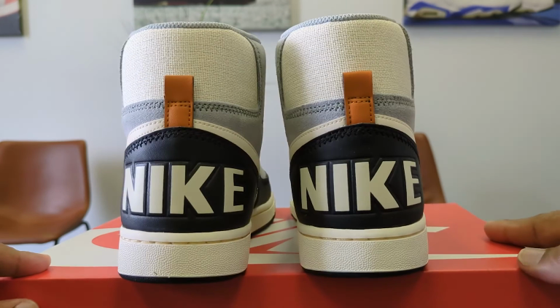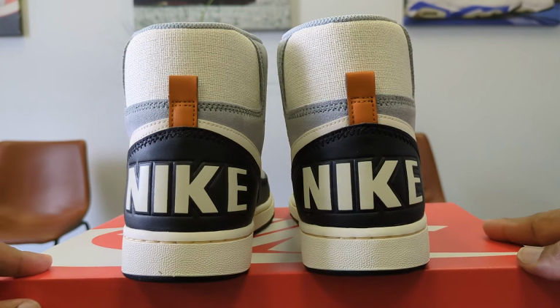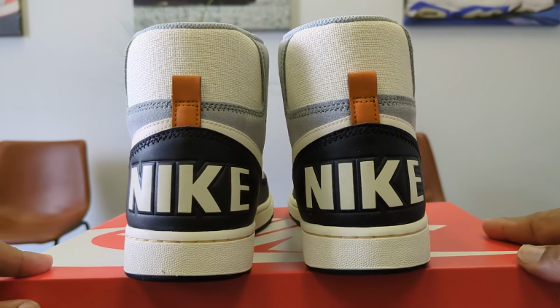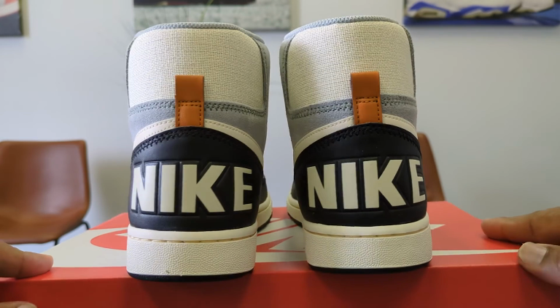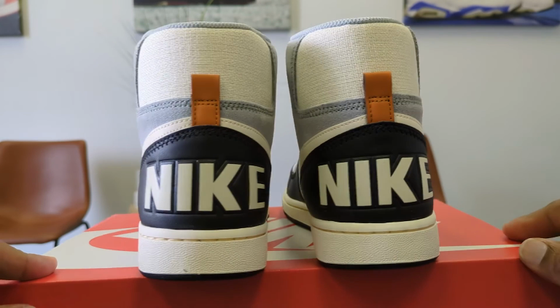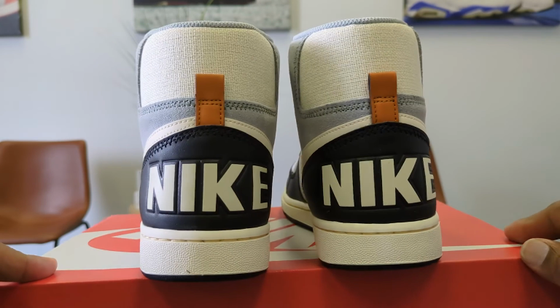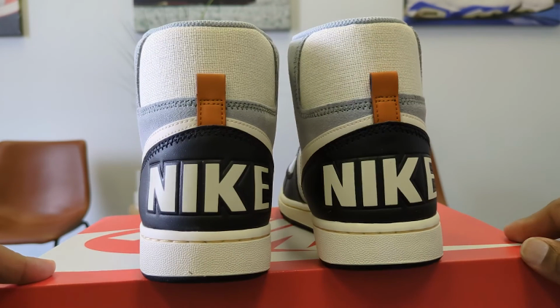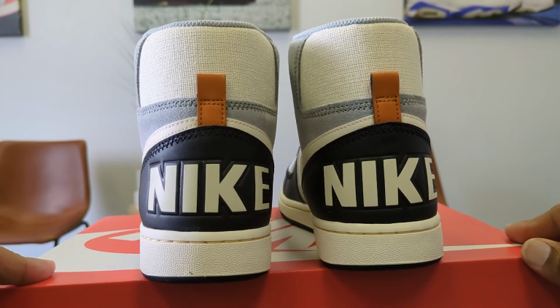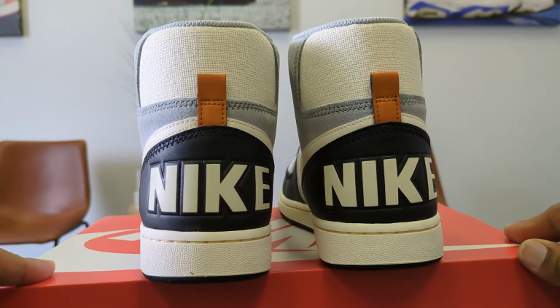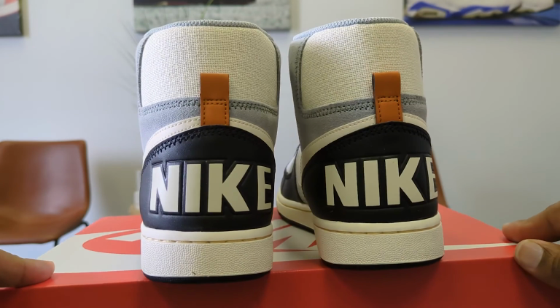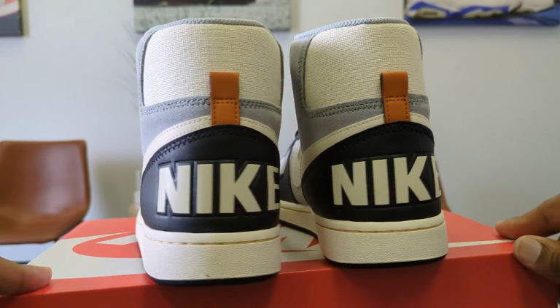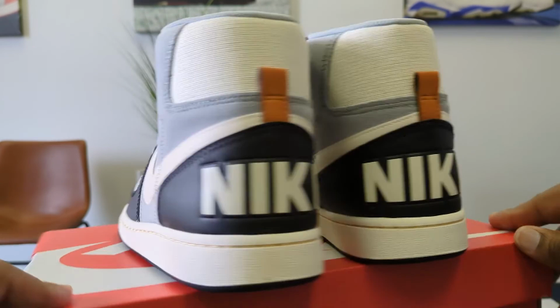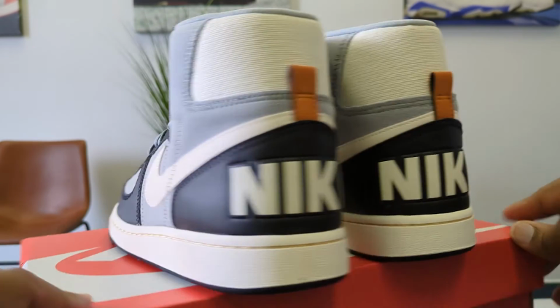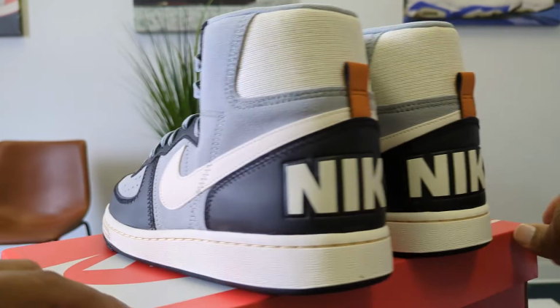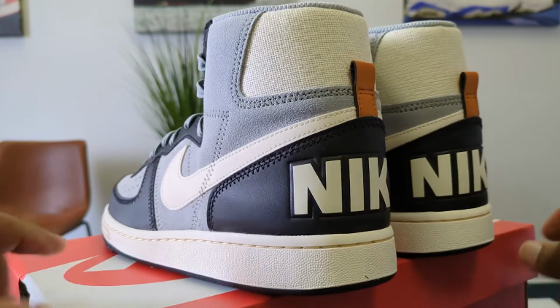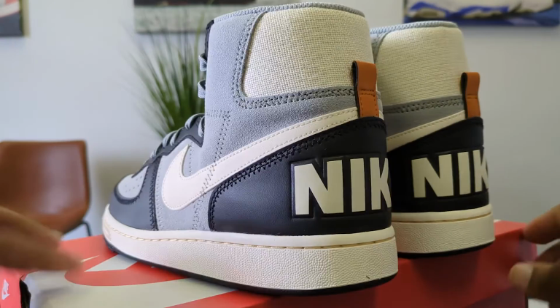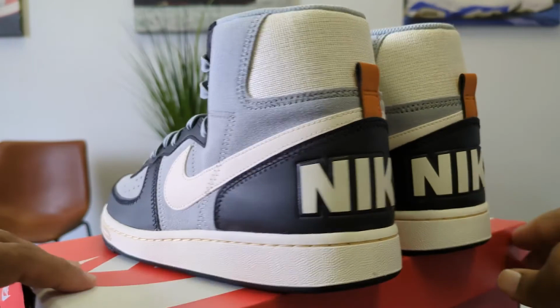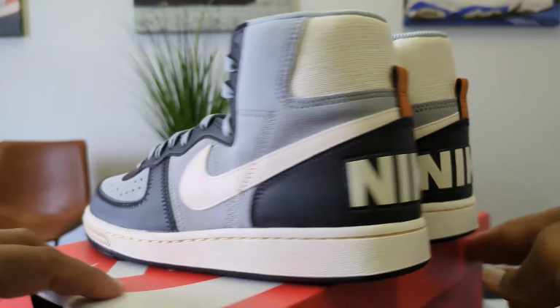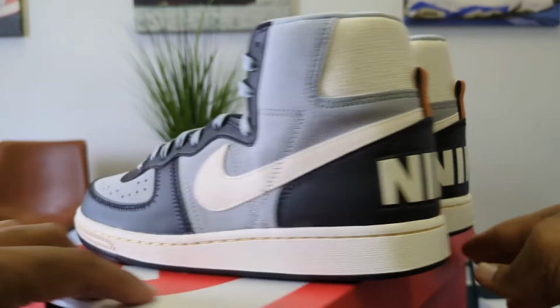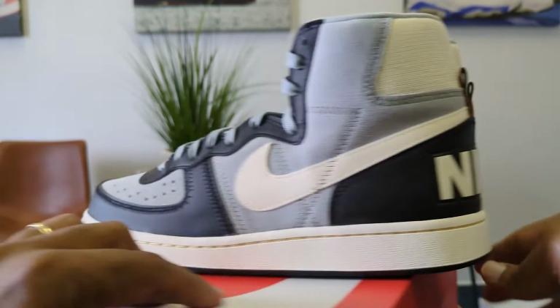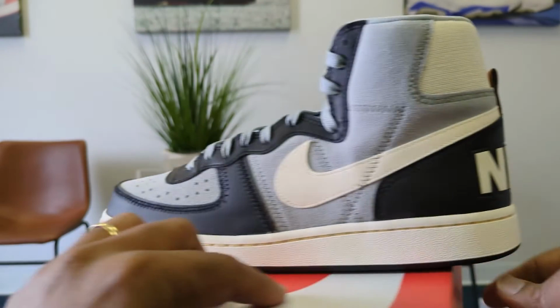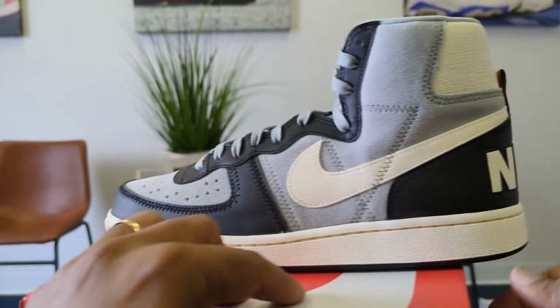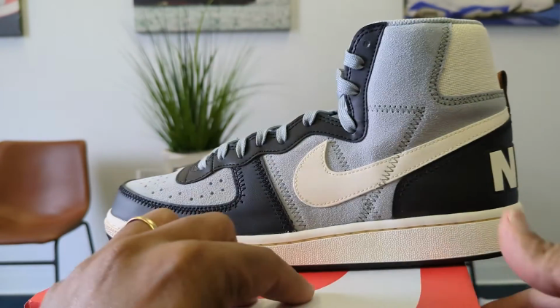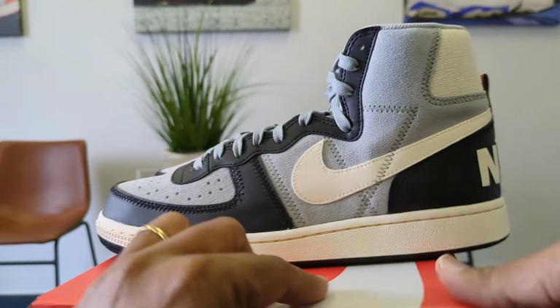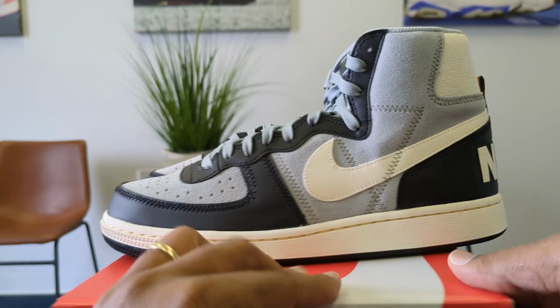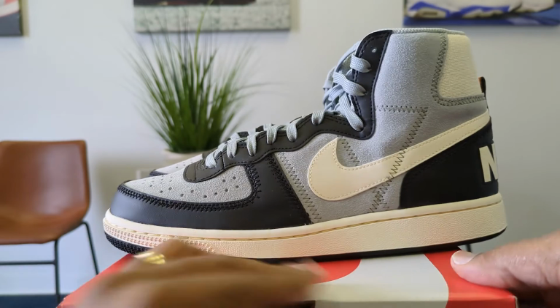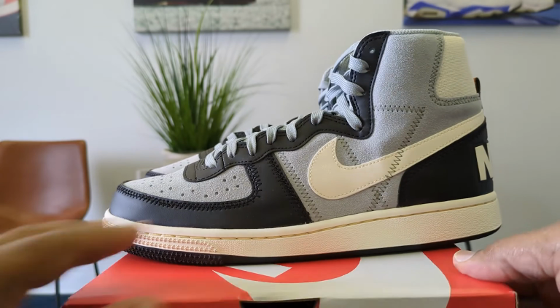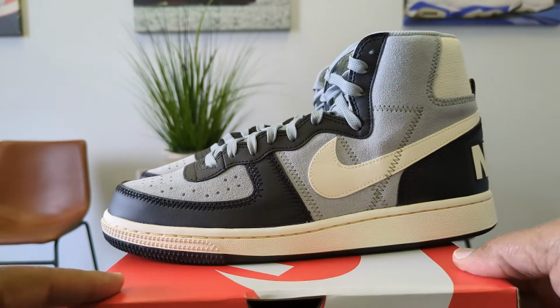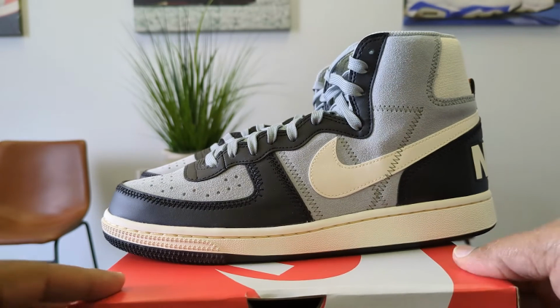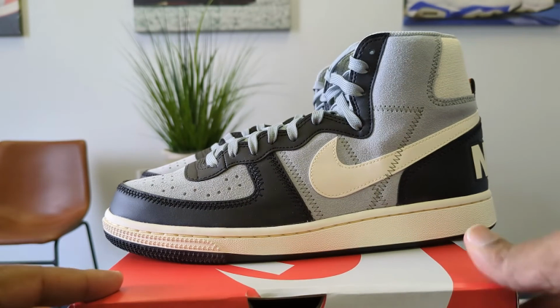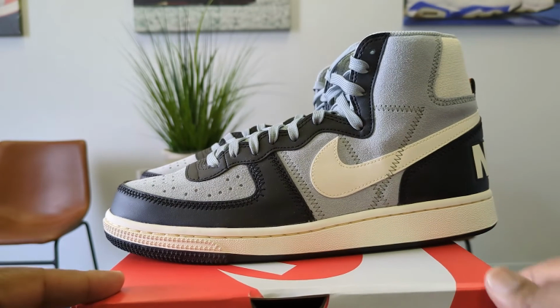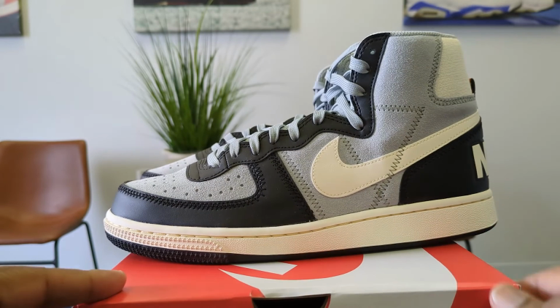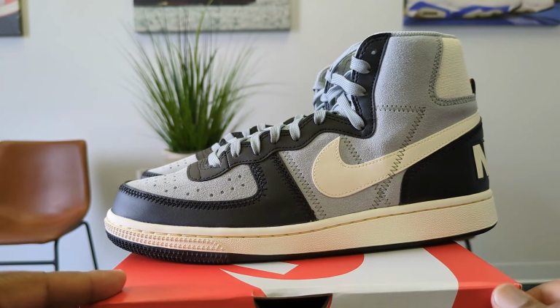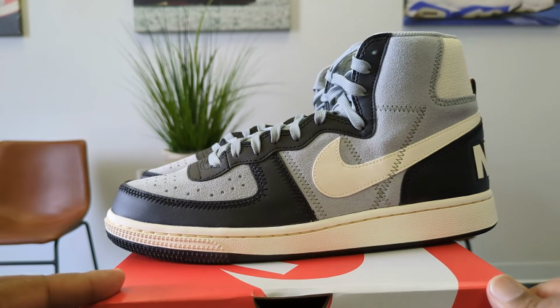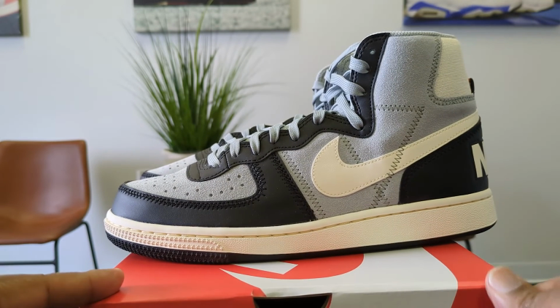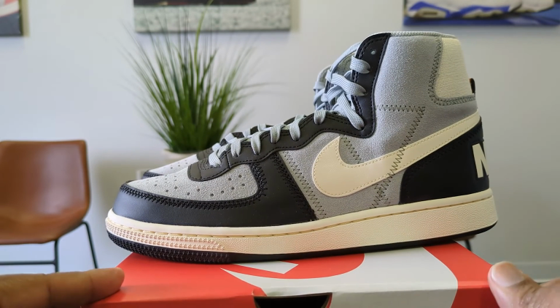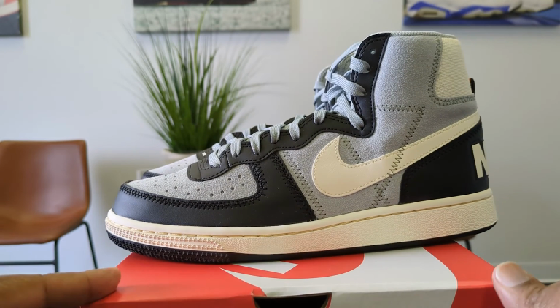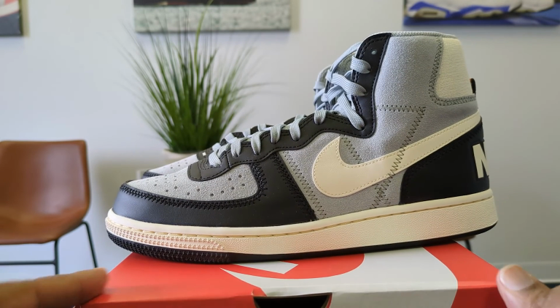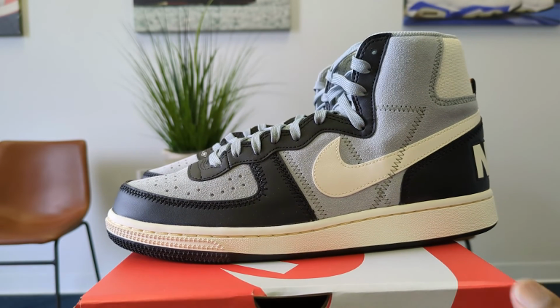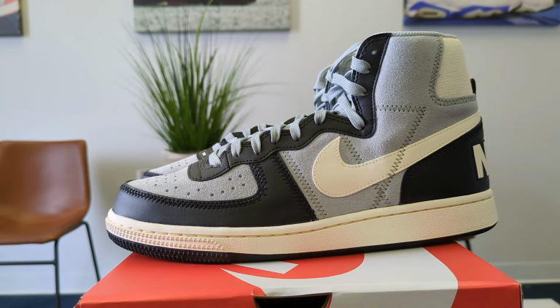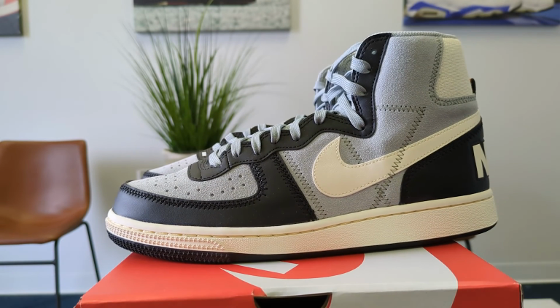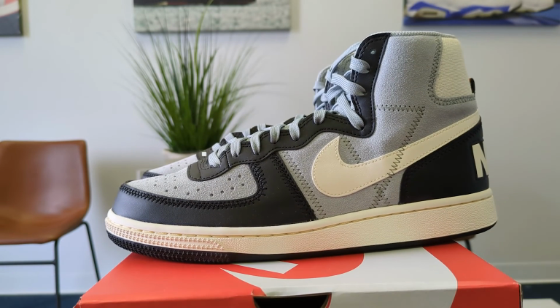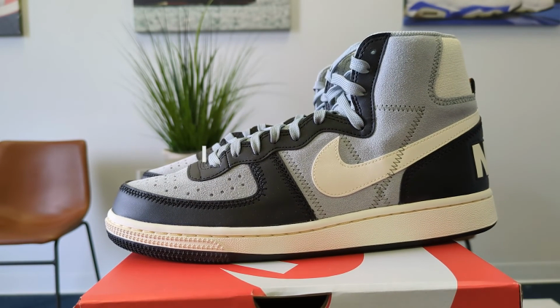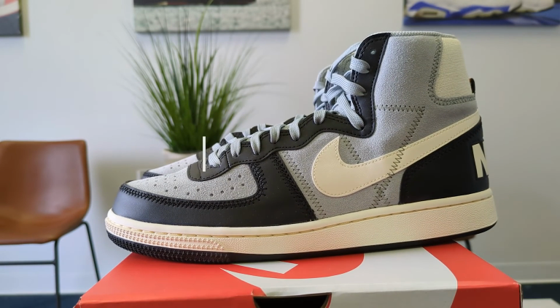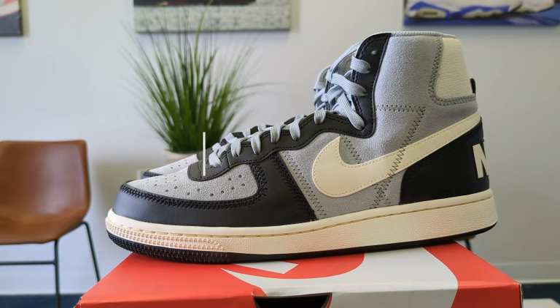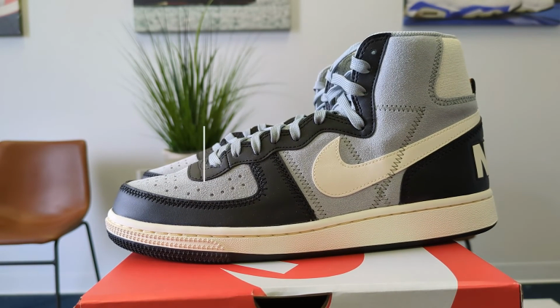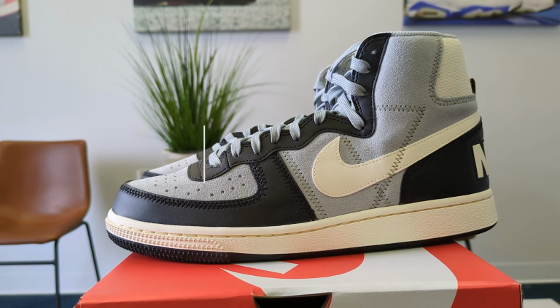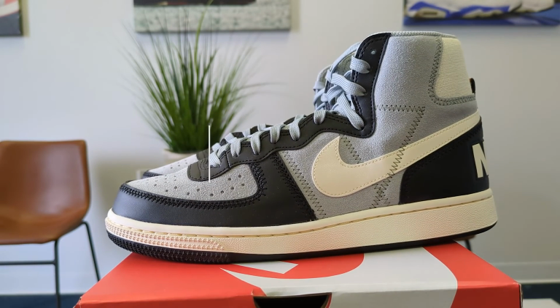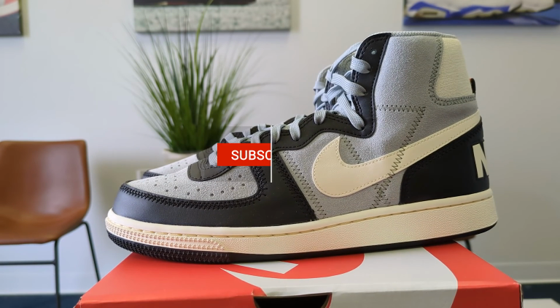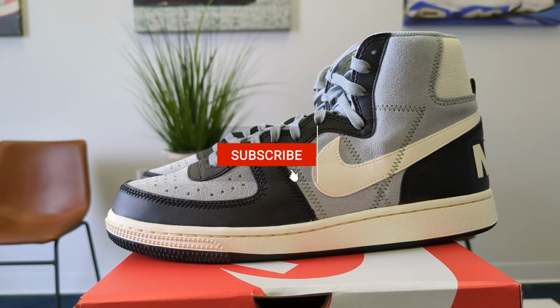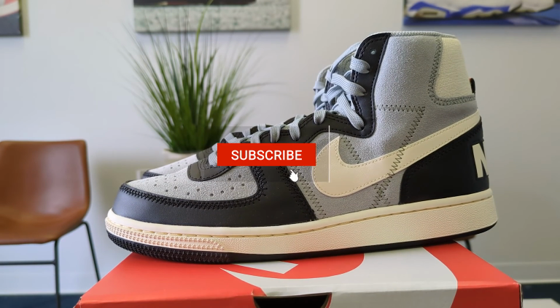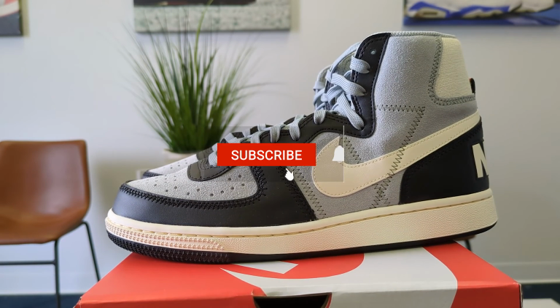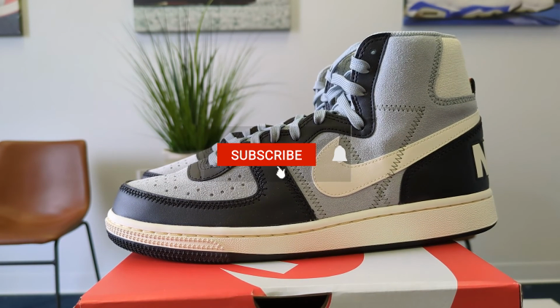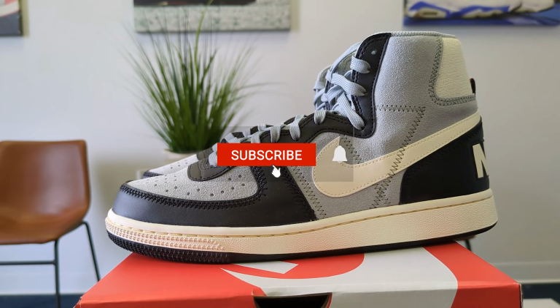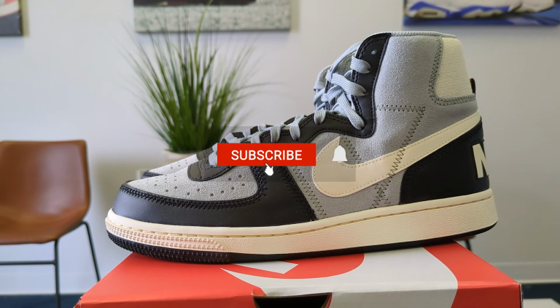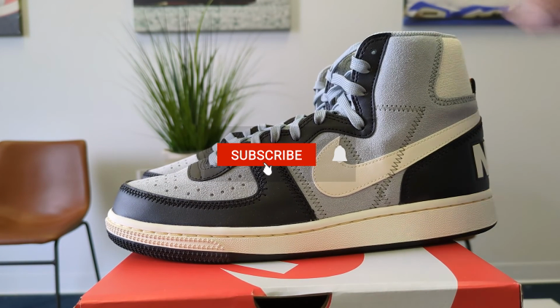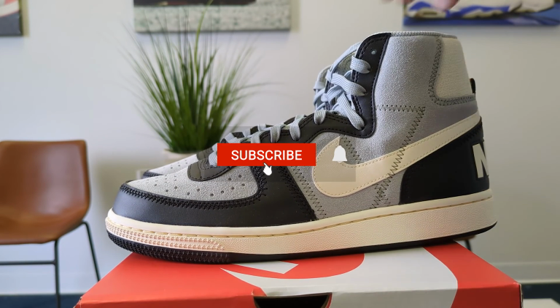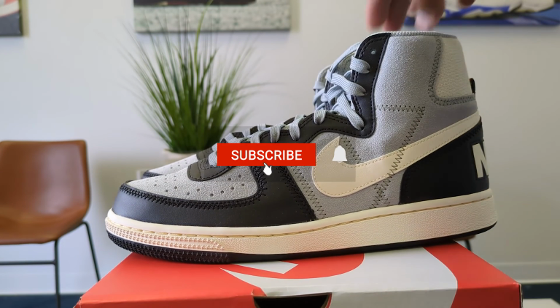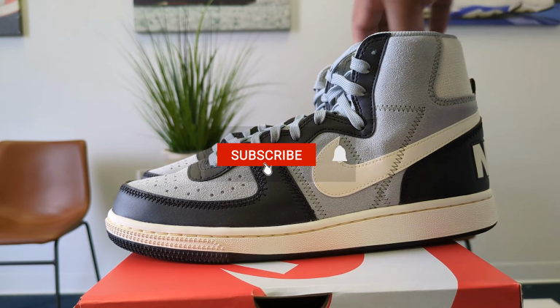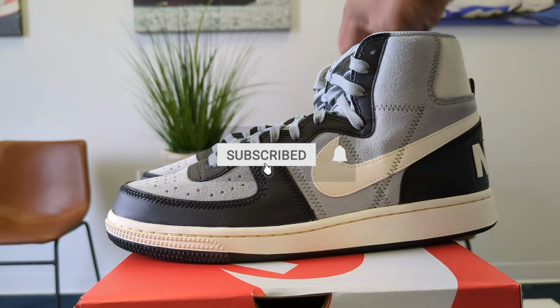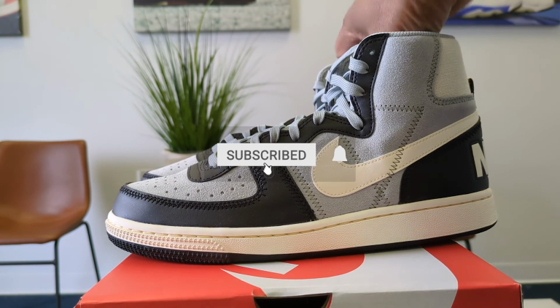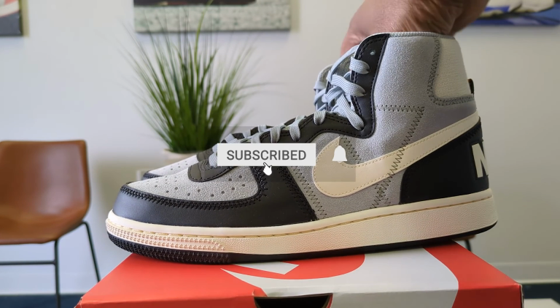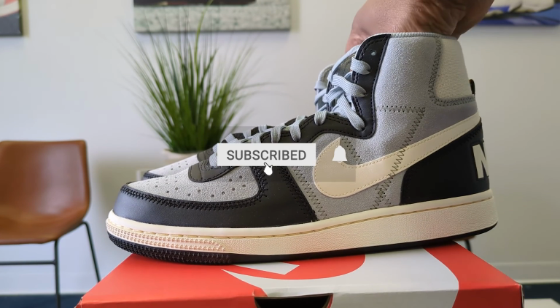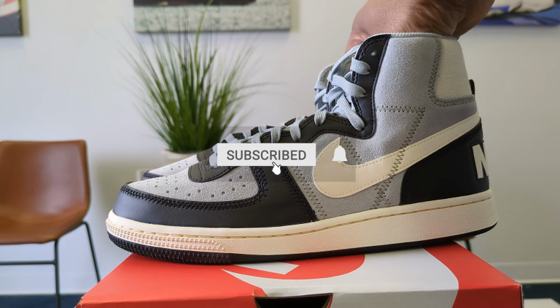That's it. Let's wrap it up, and I'll see you guys on the next one. The Nike Terminator High — man, this is nice.